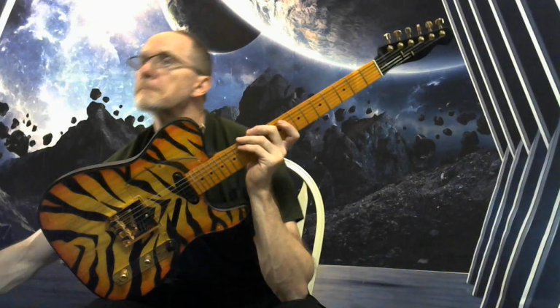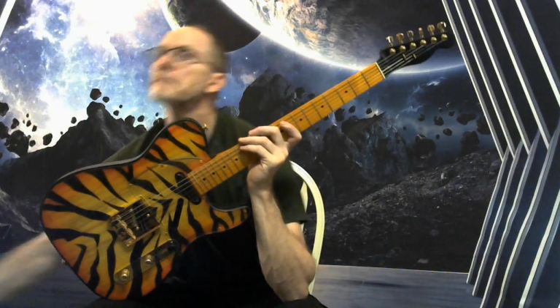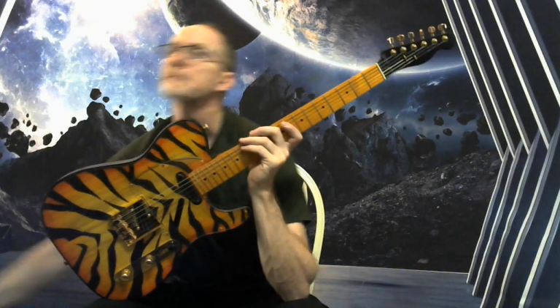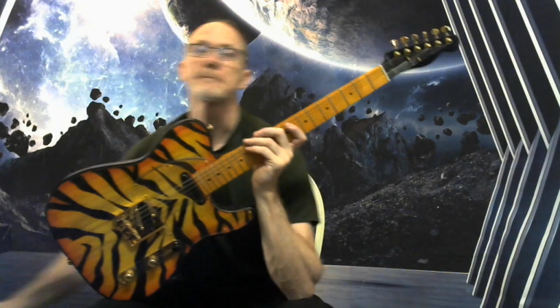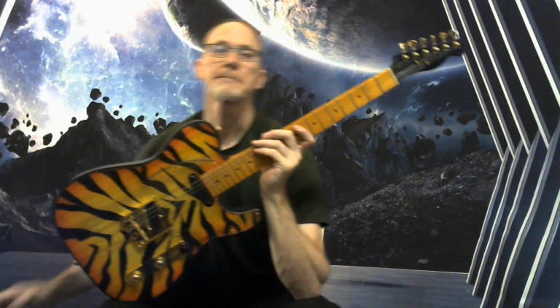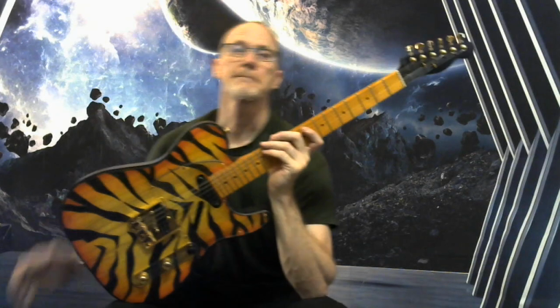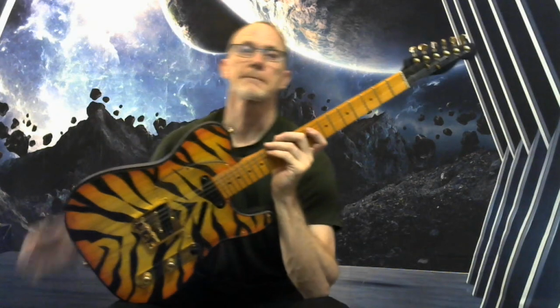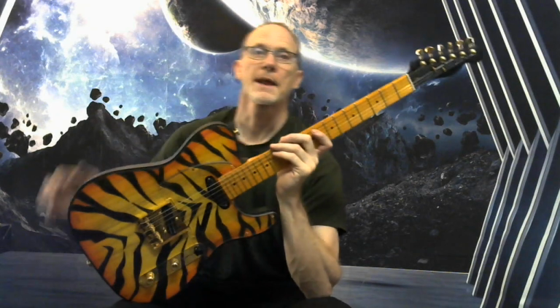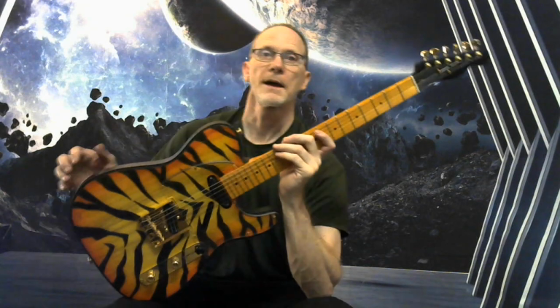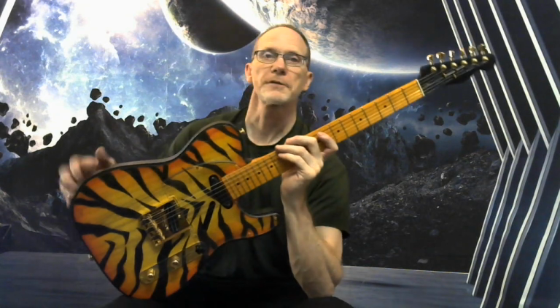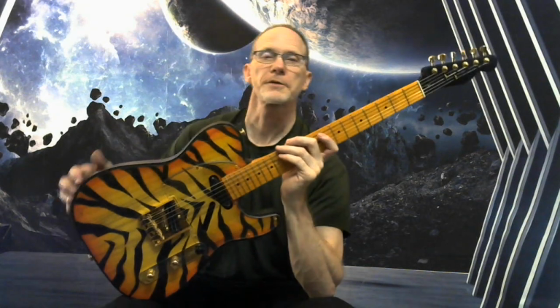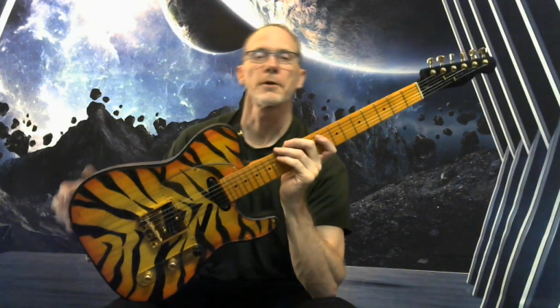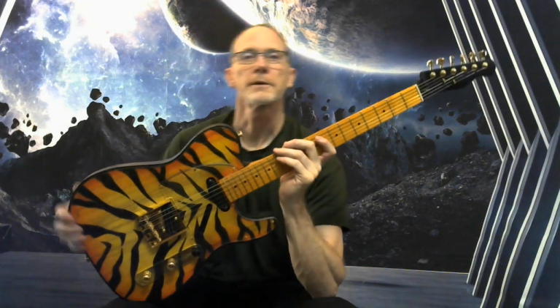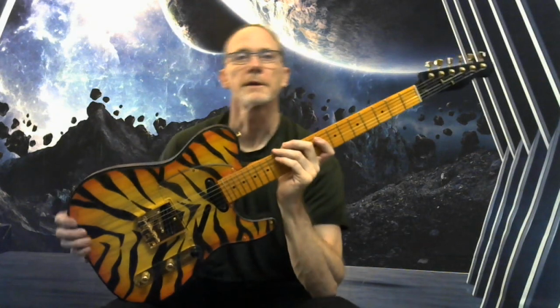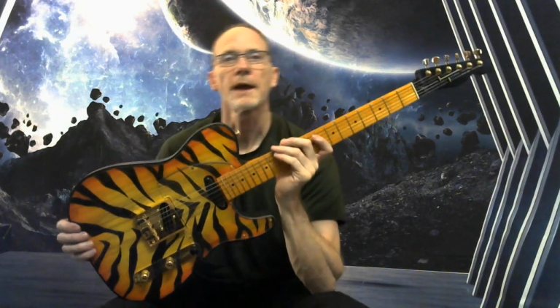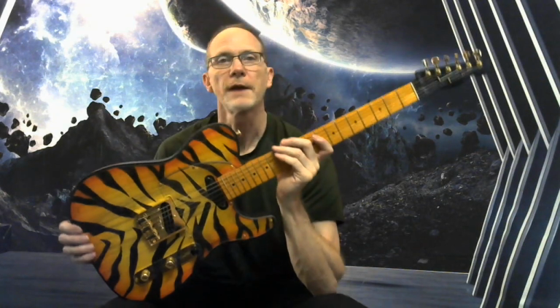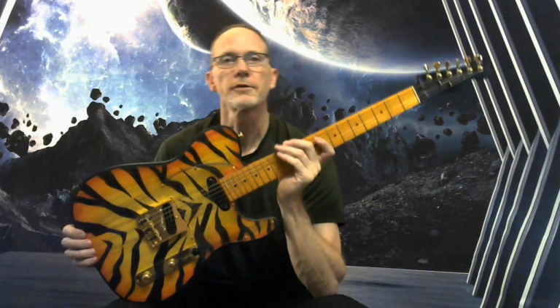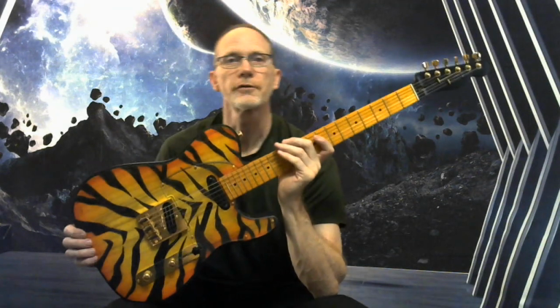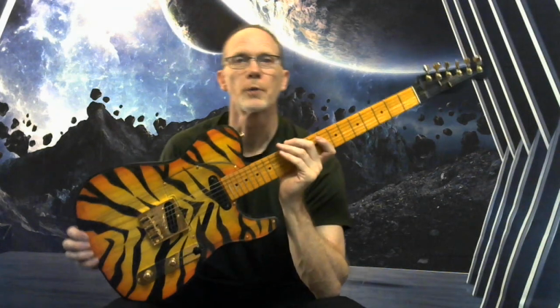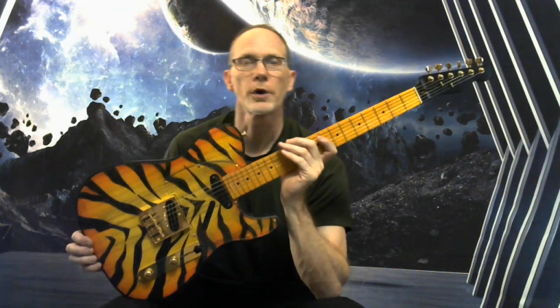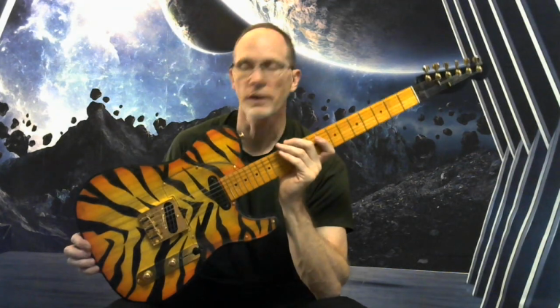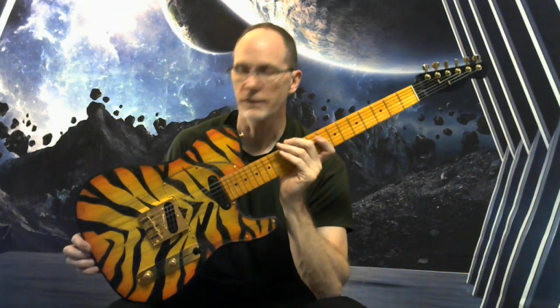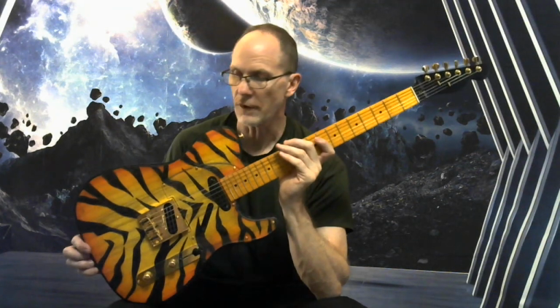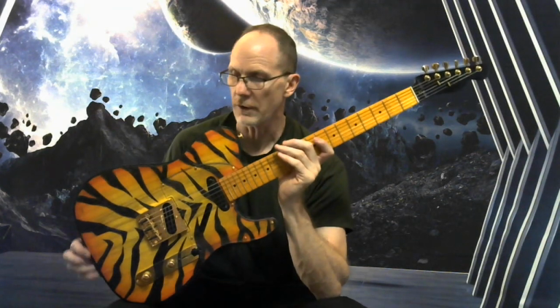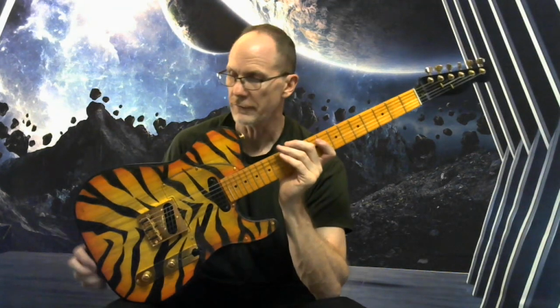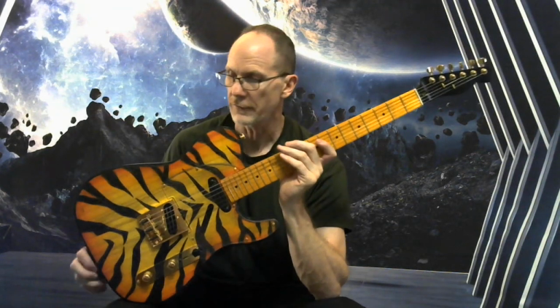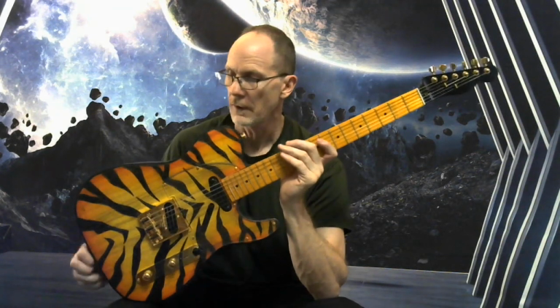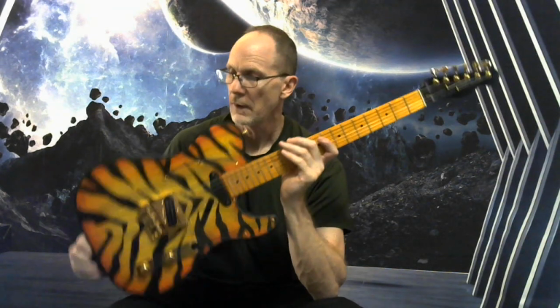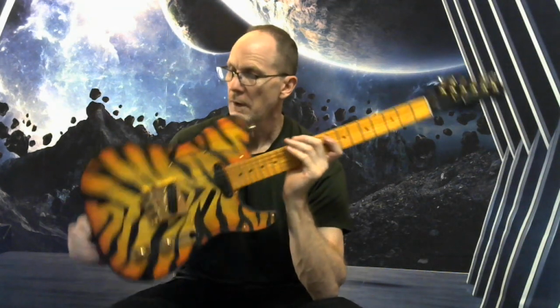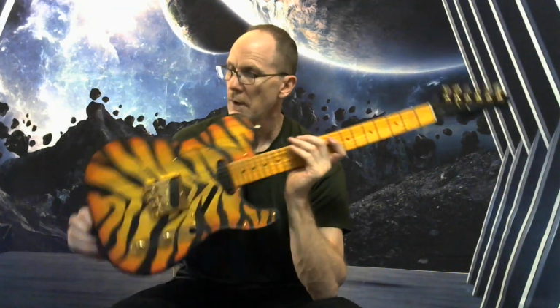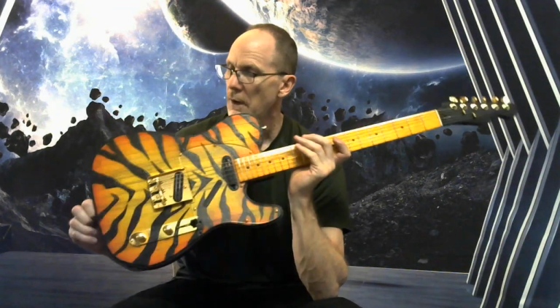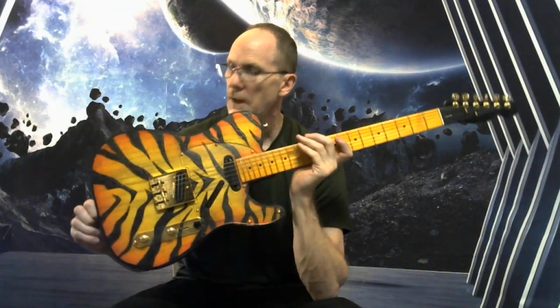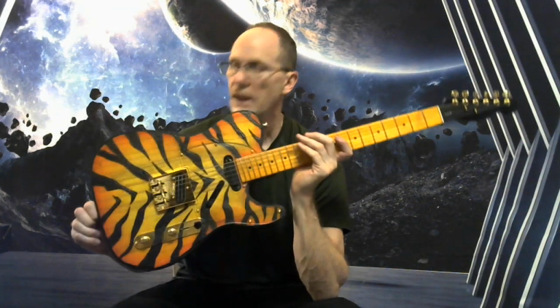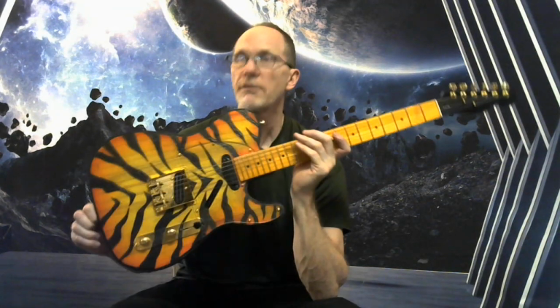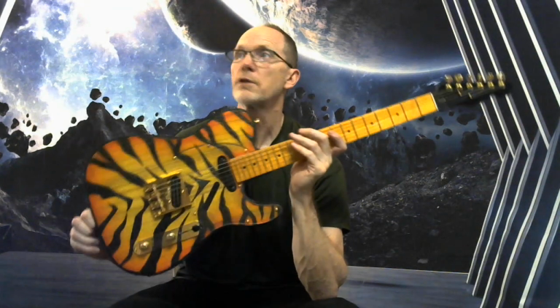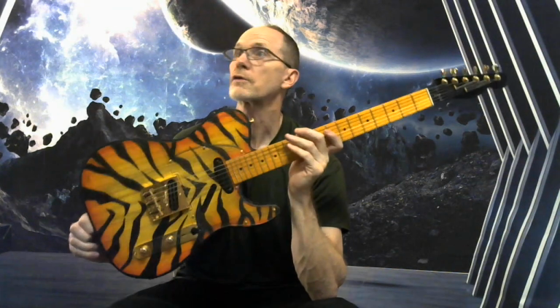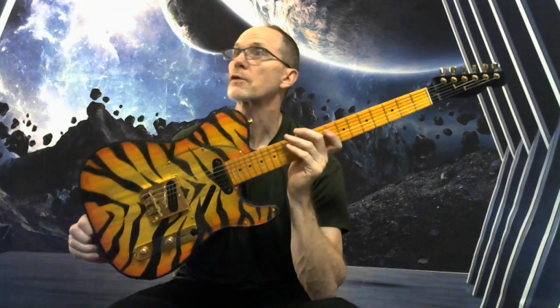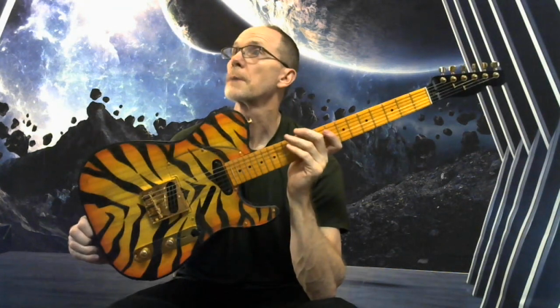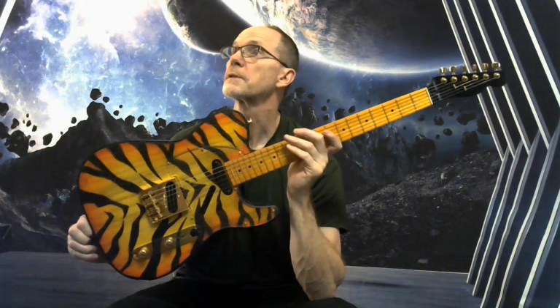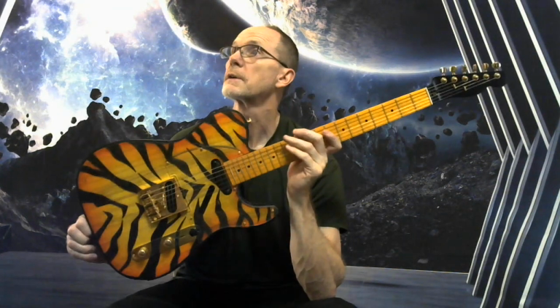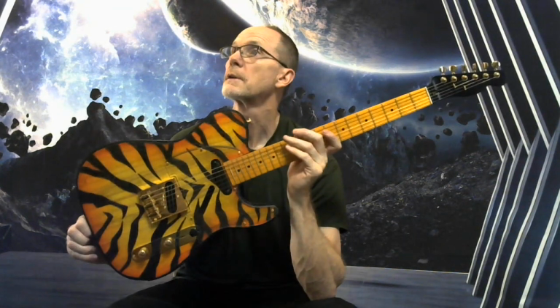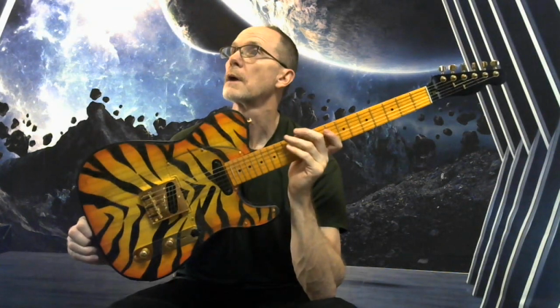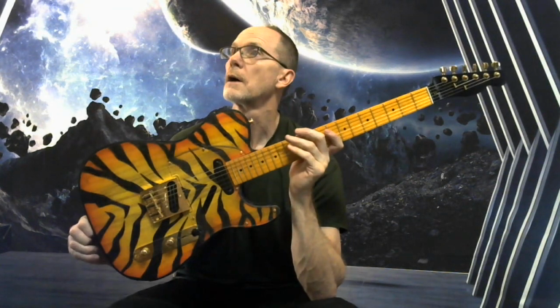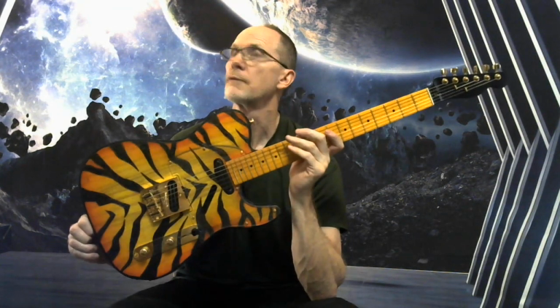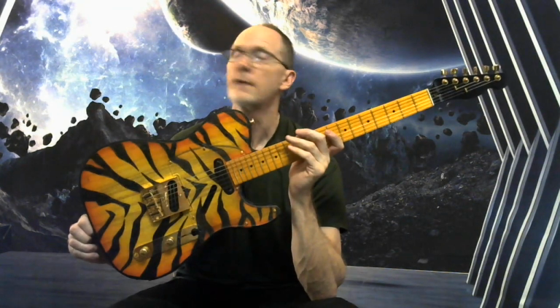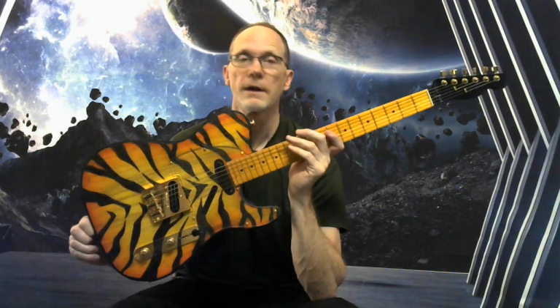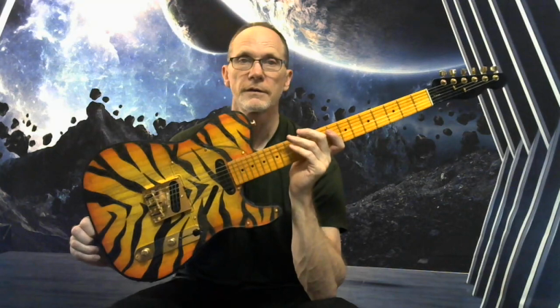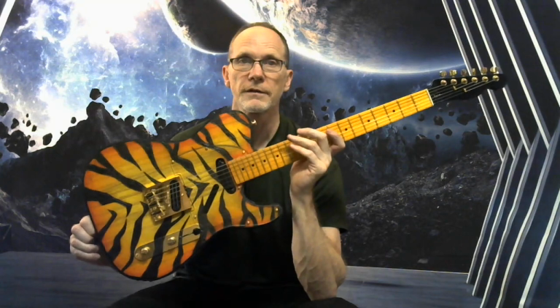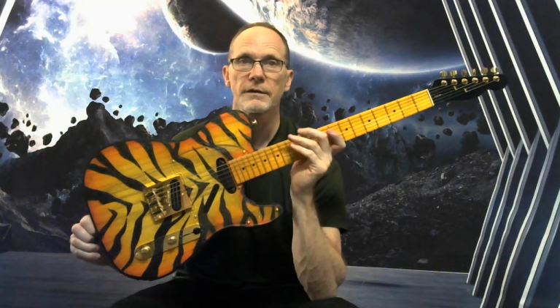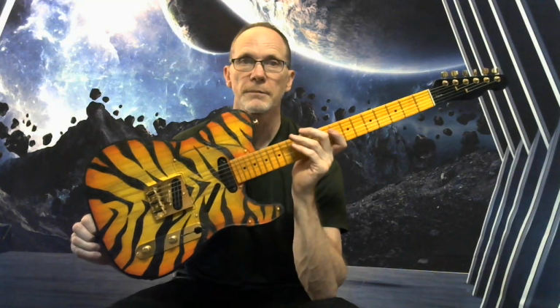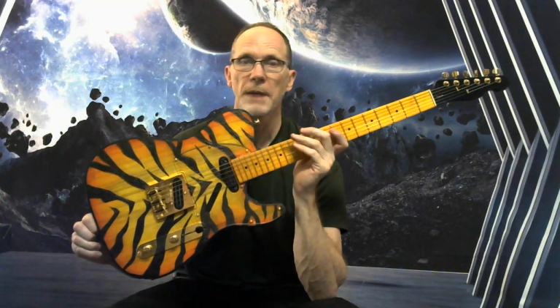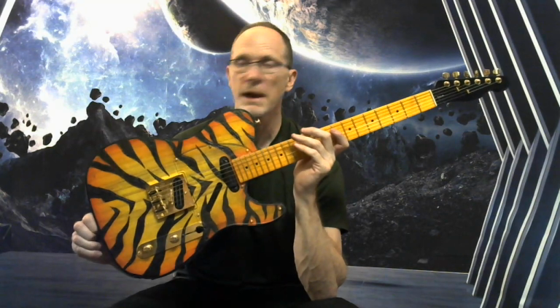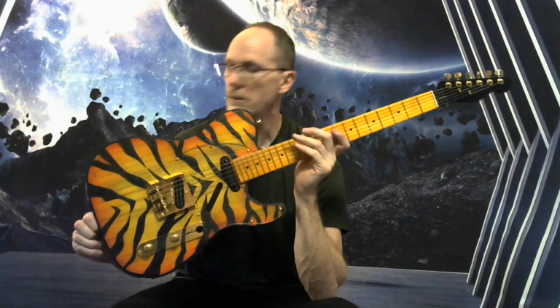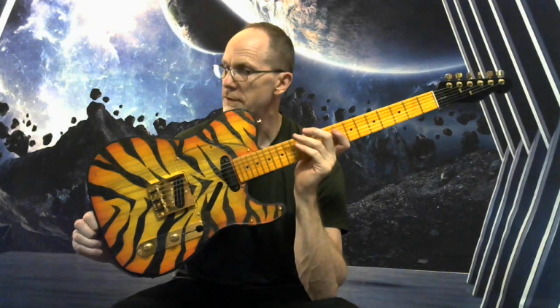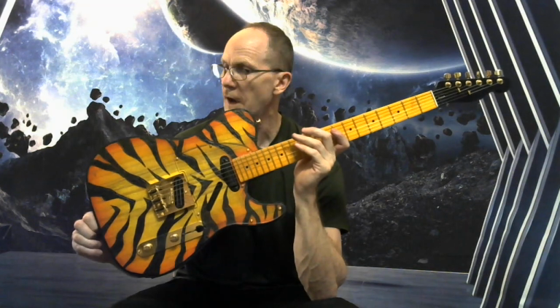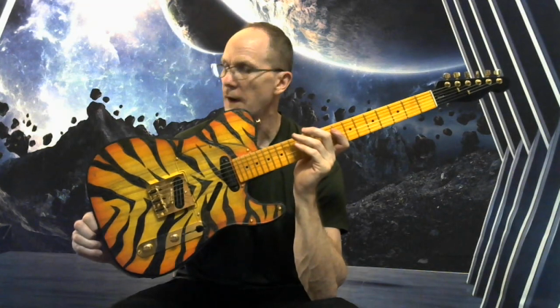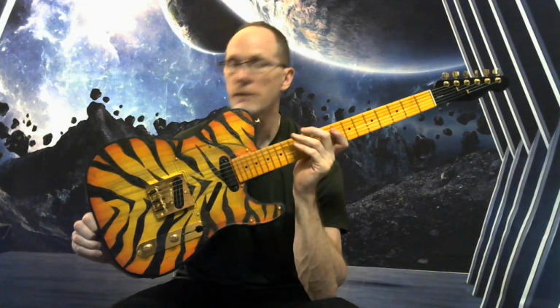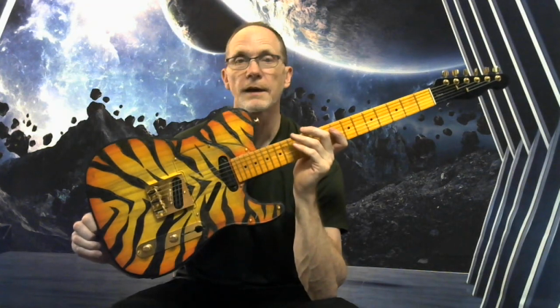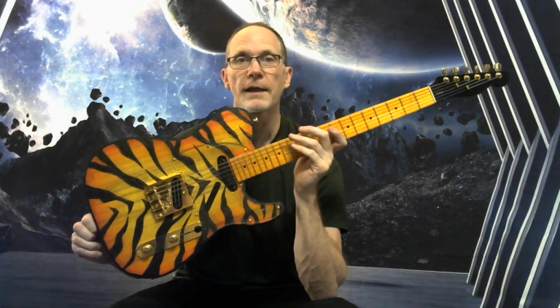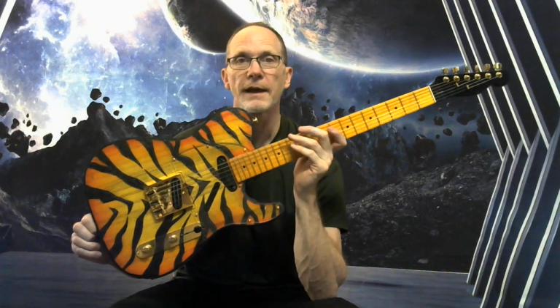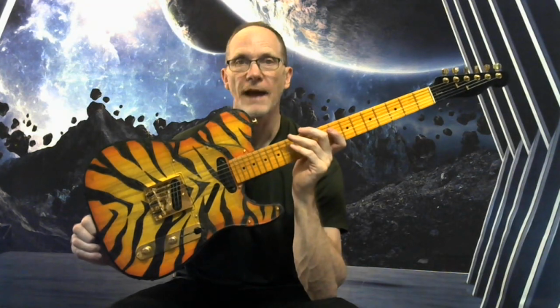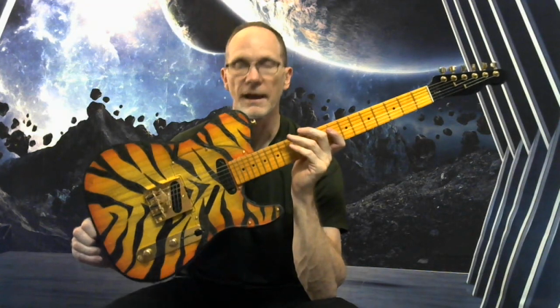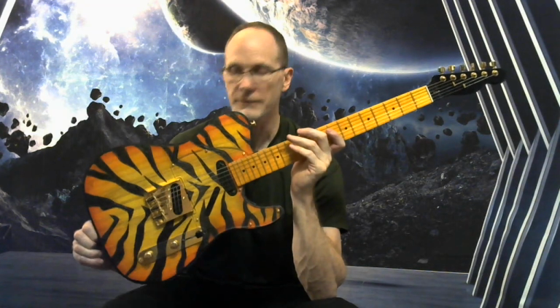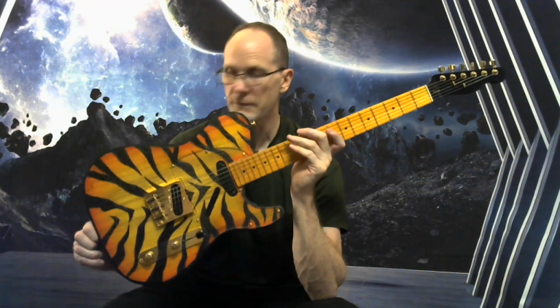How's it going? Andrew from Warner Guitars here to give you a description of this Bengal Tiger Telecaster.